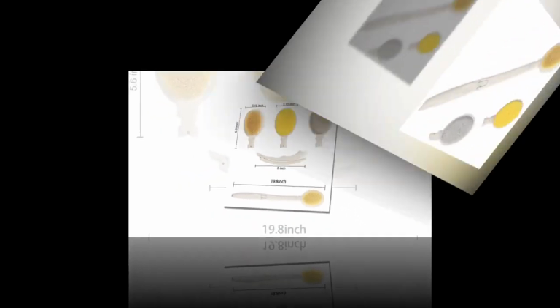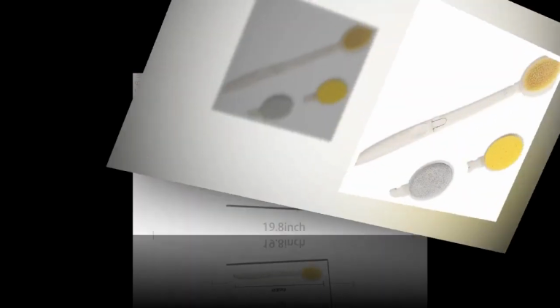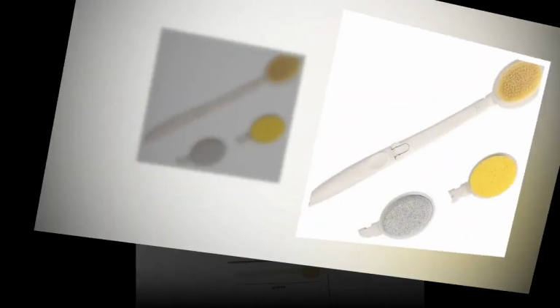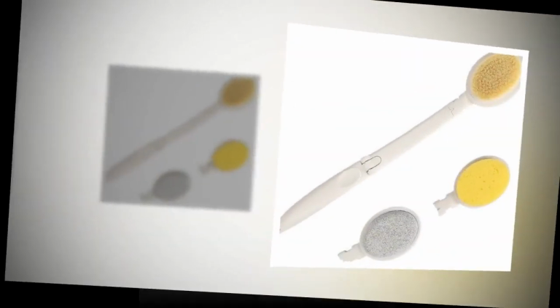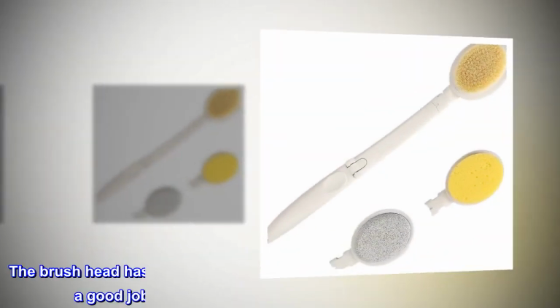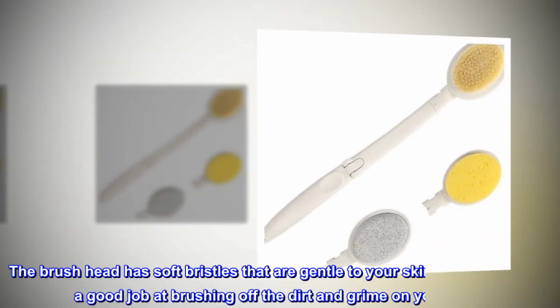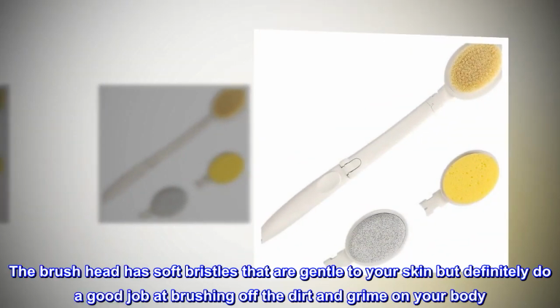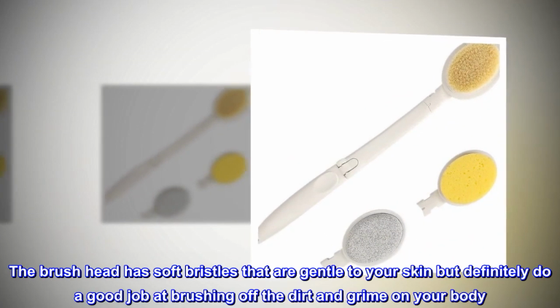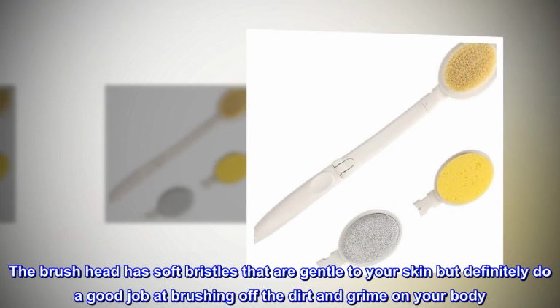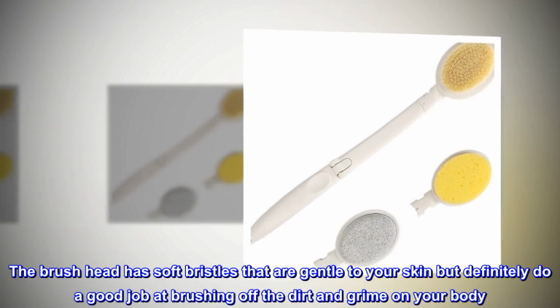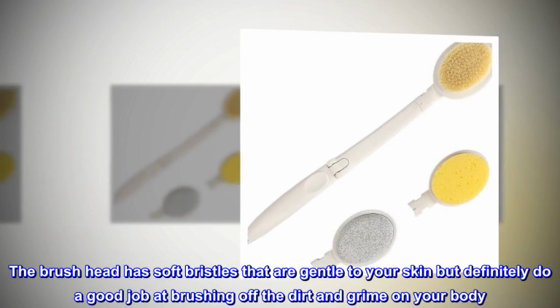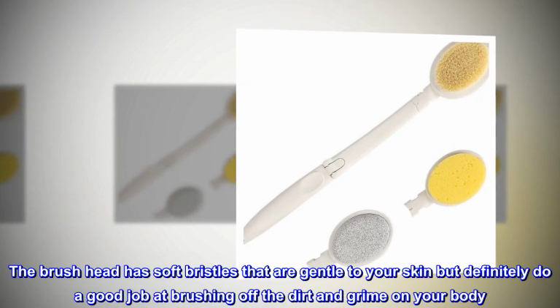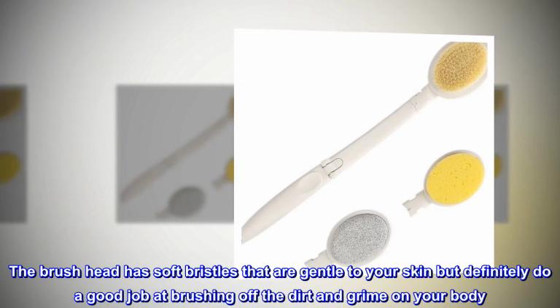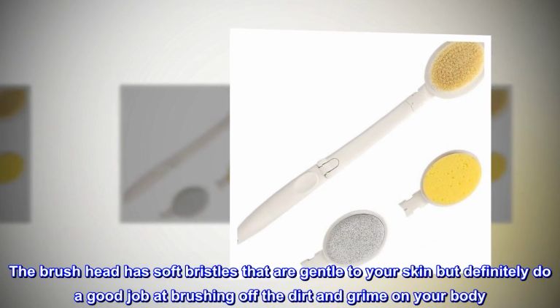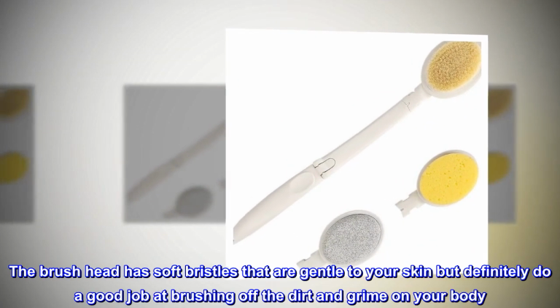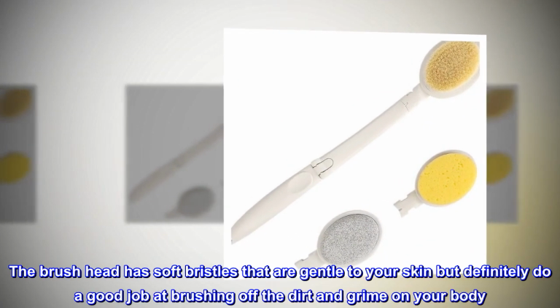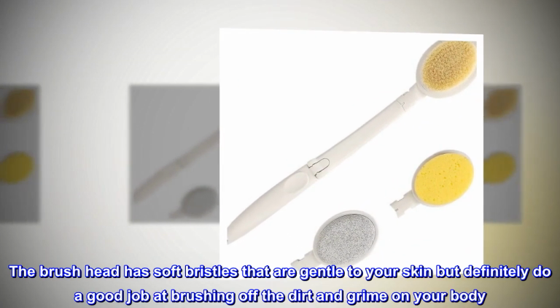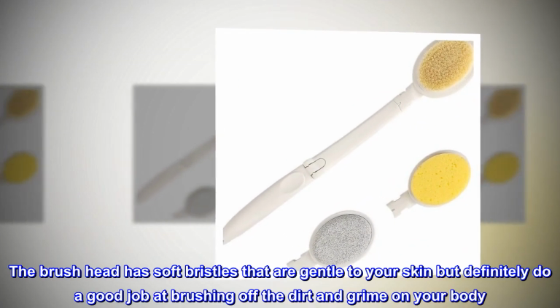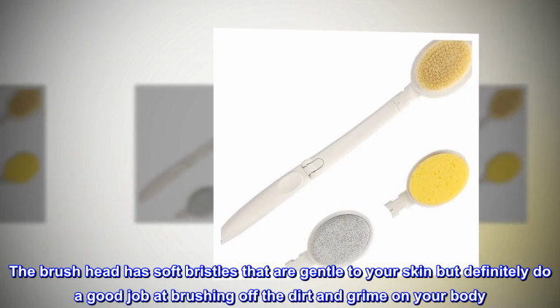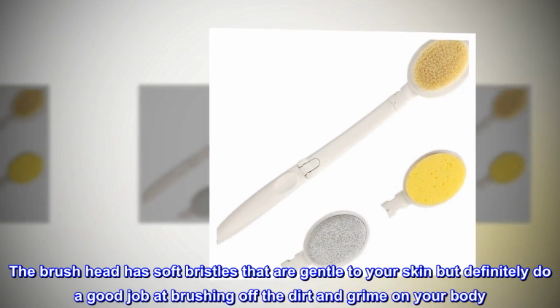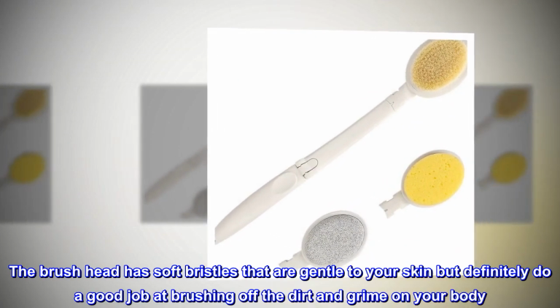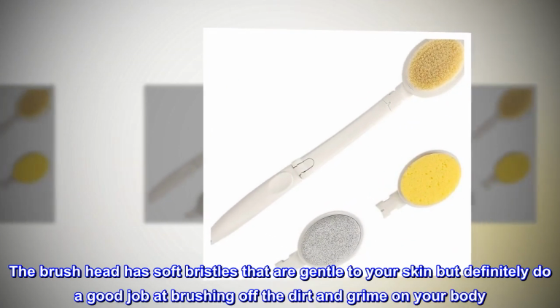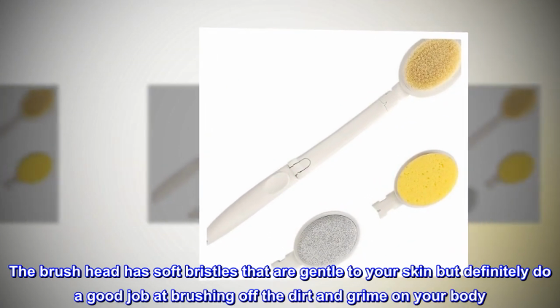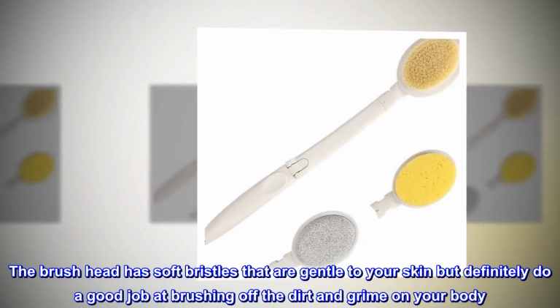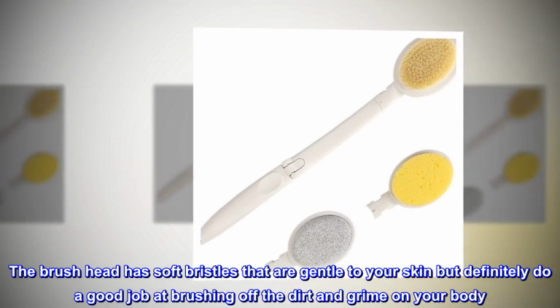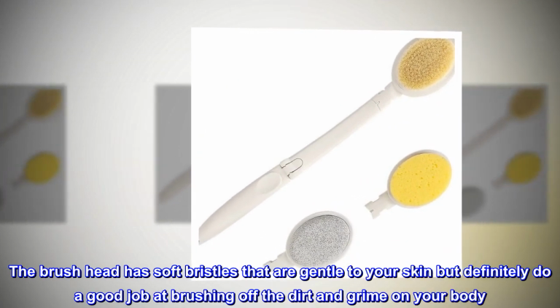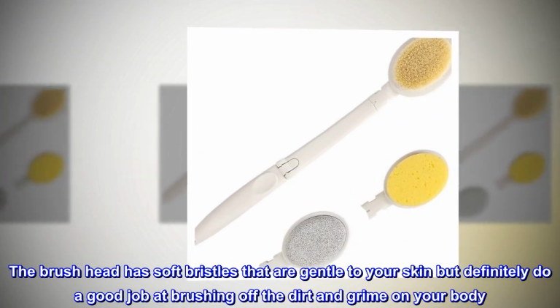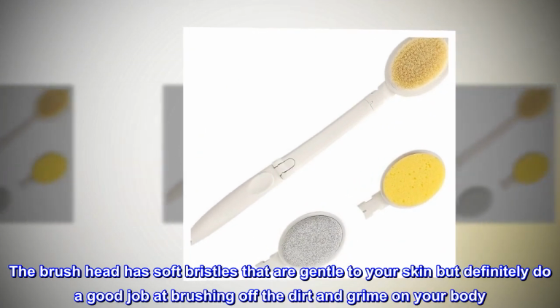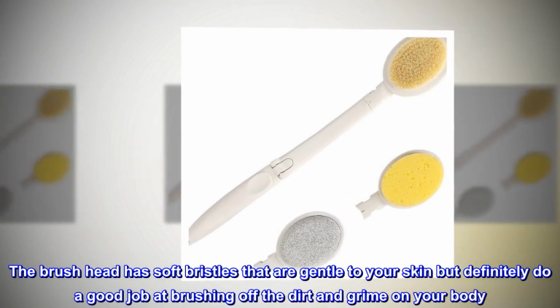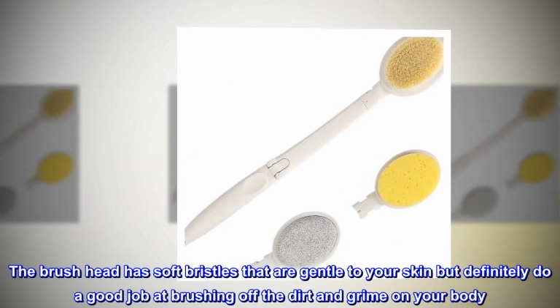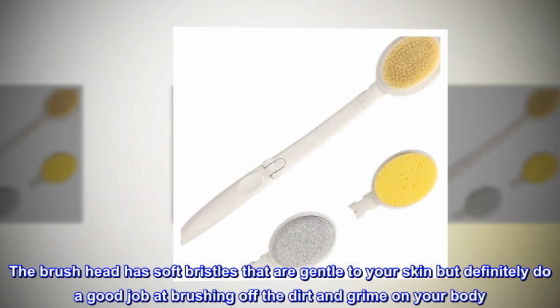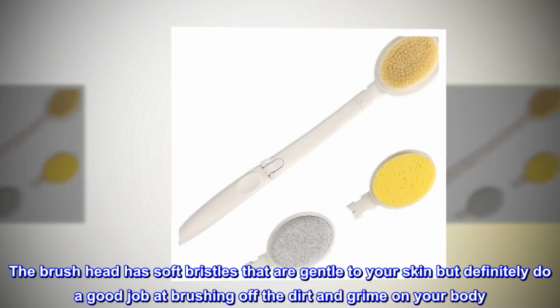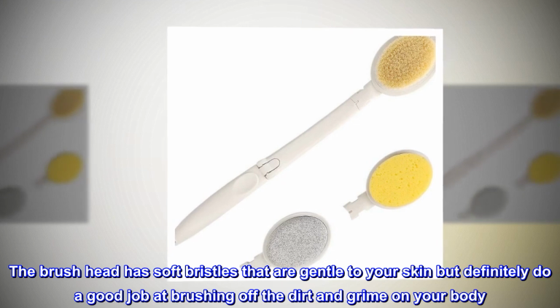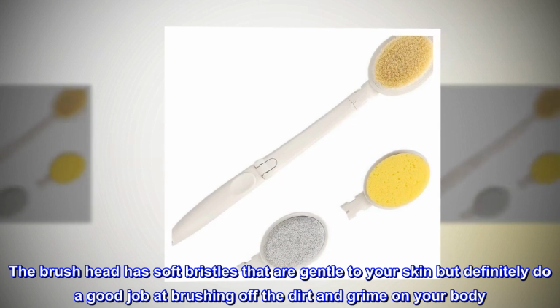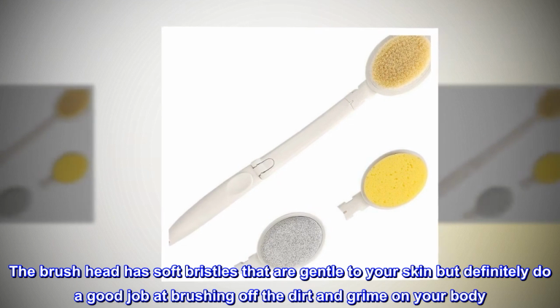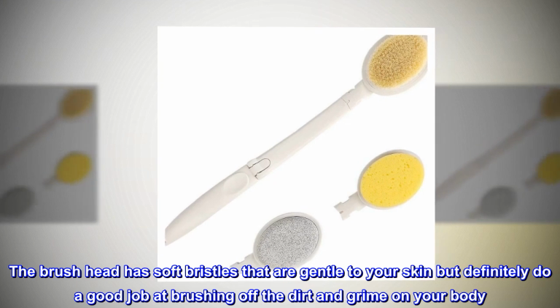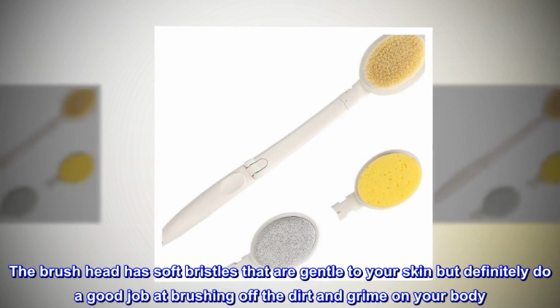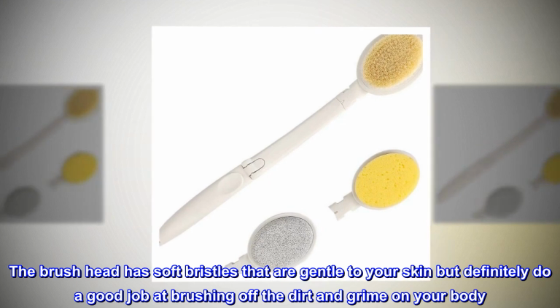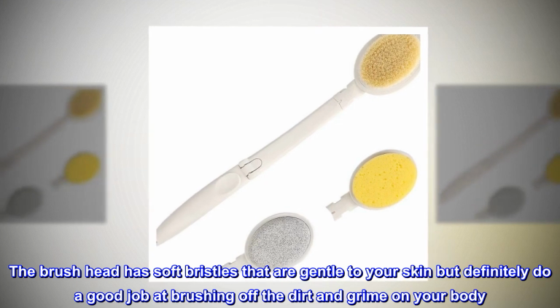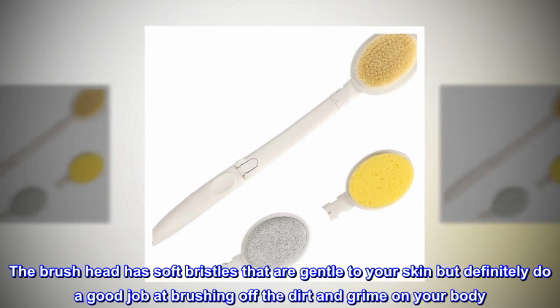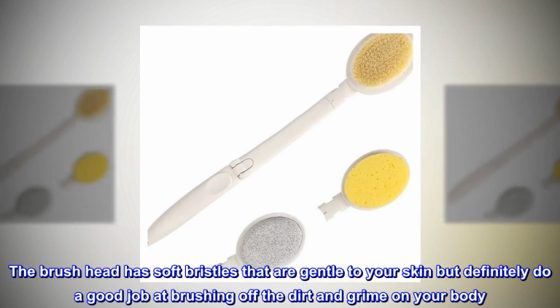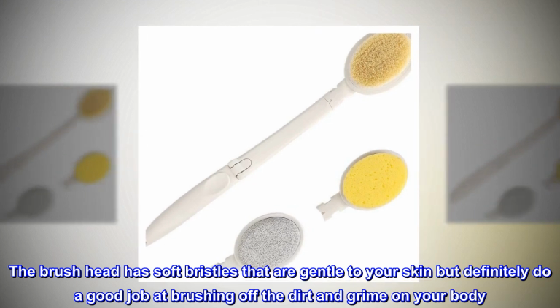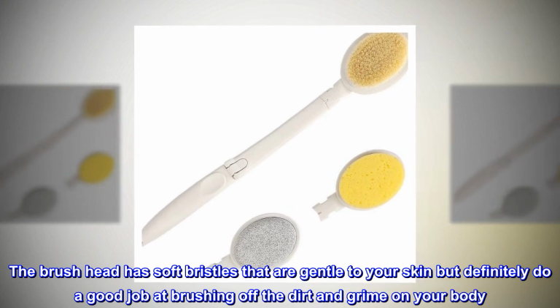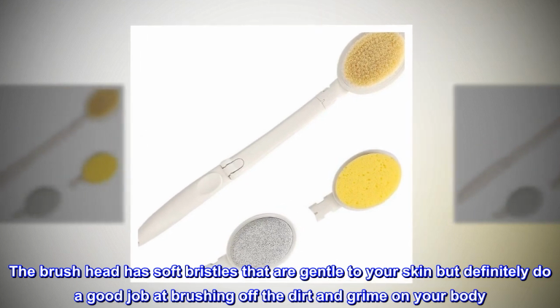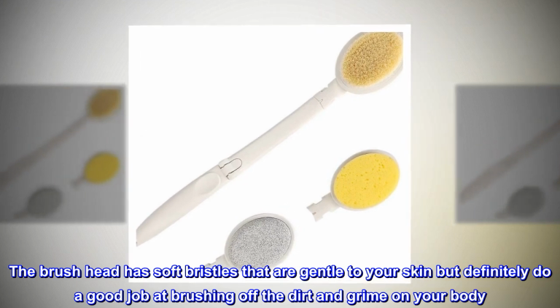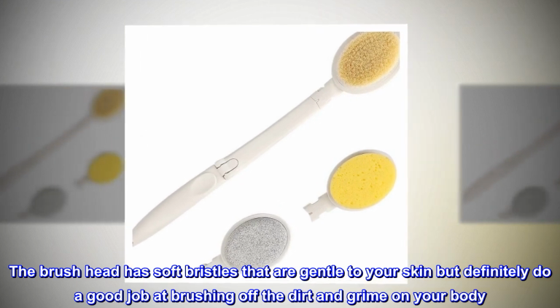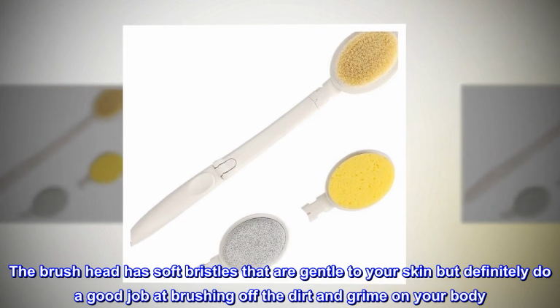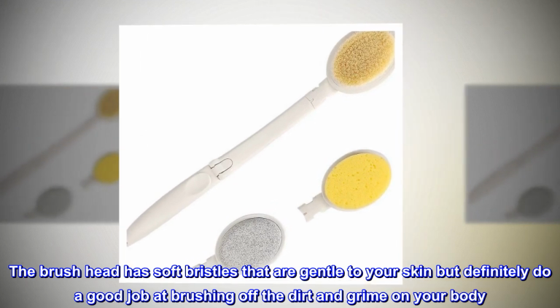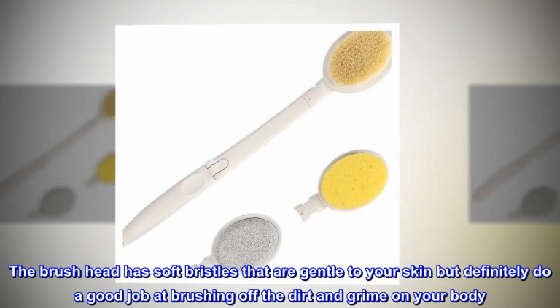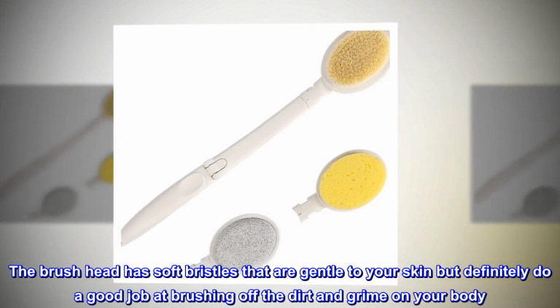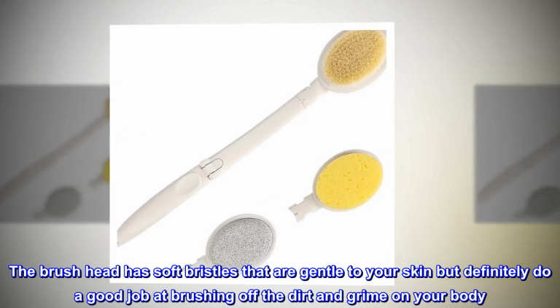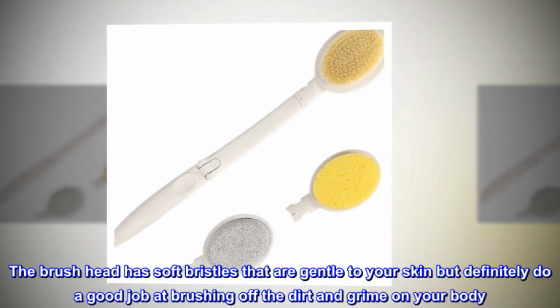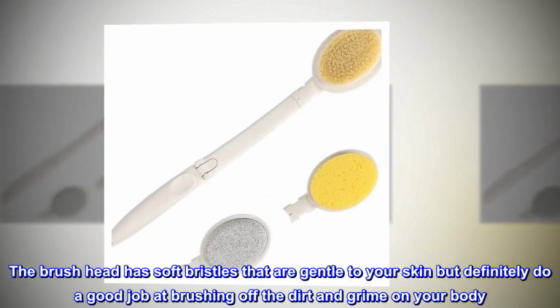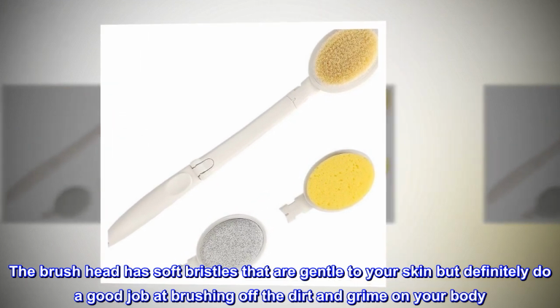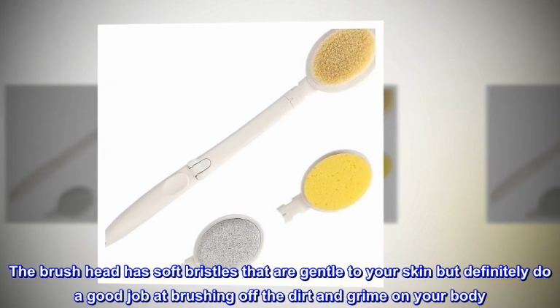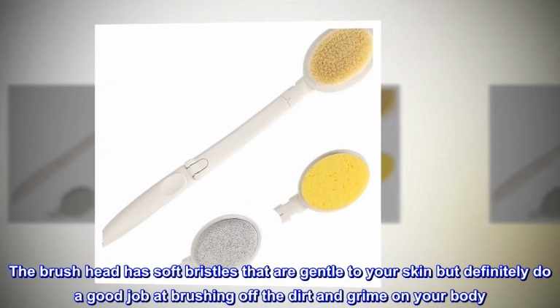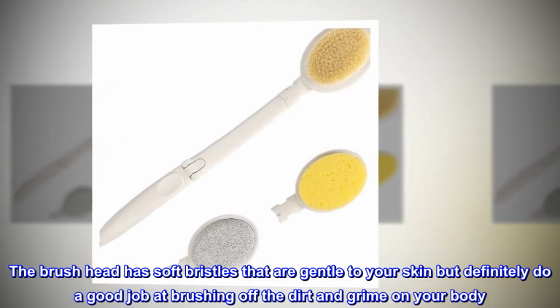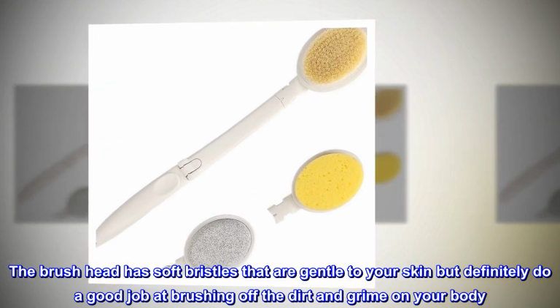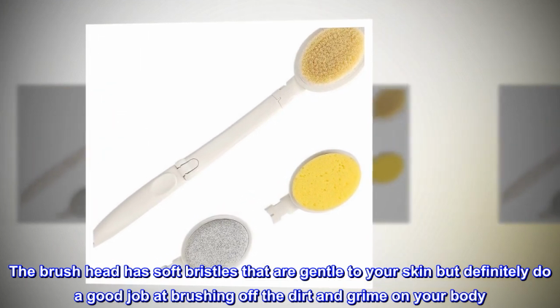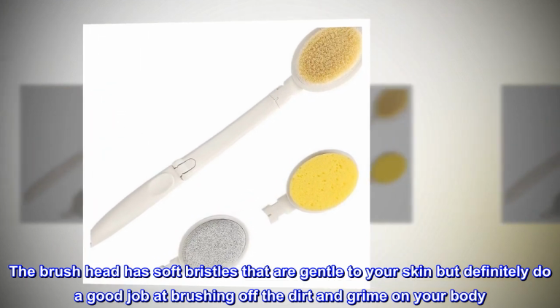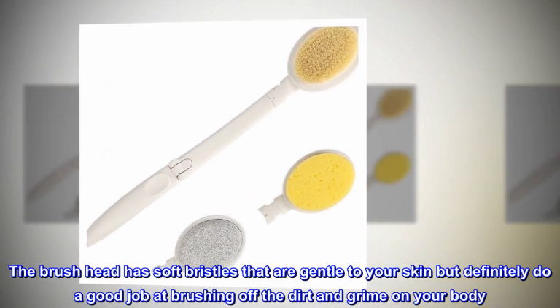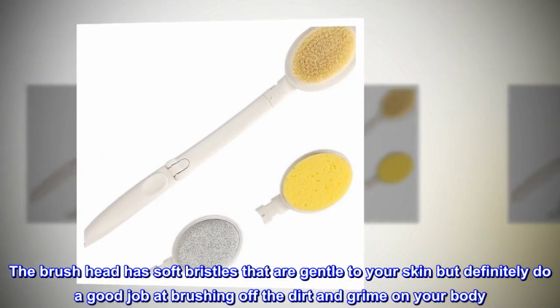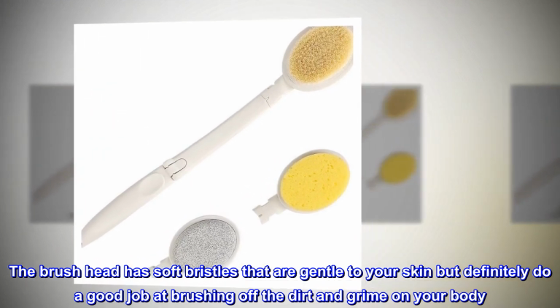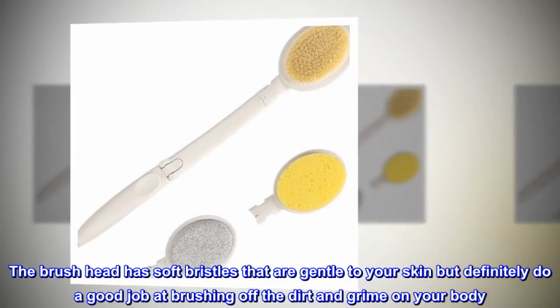The brush head has soft bristles that are gentle to your skin but definitely do a good job at brushing off the dirt and grime on your body.